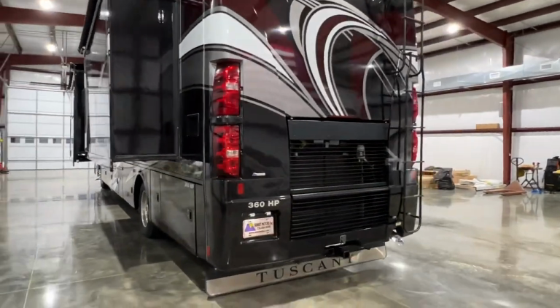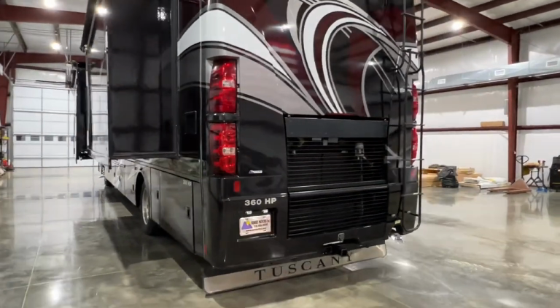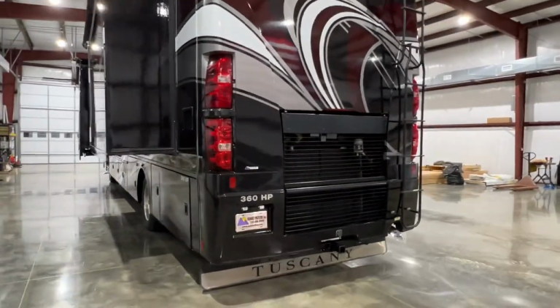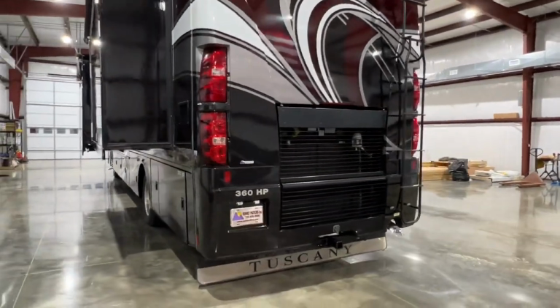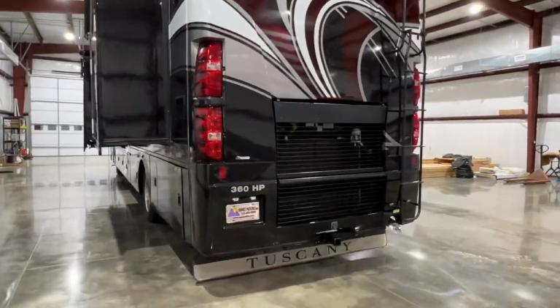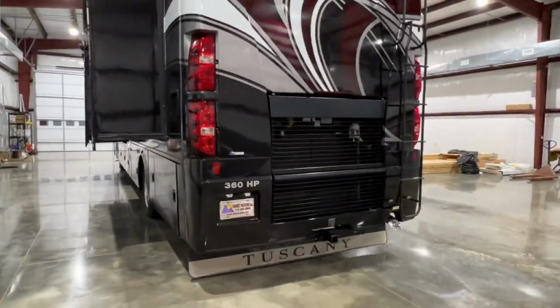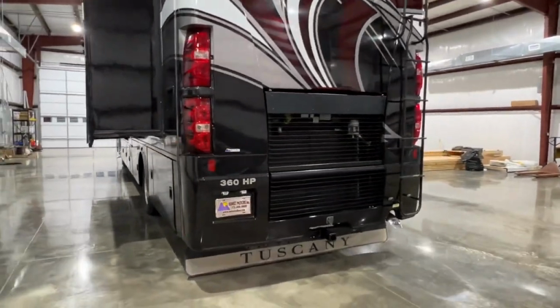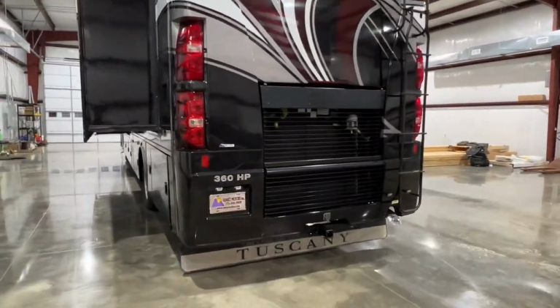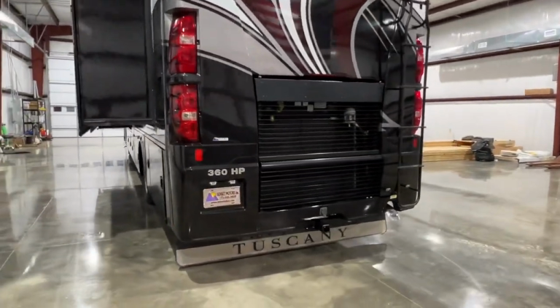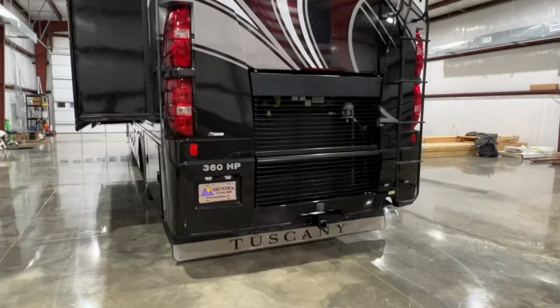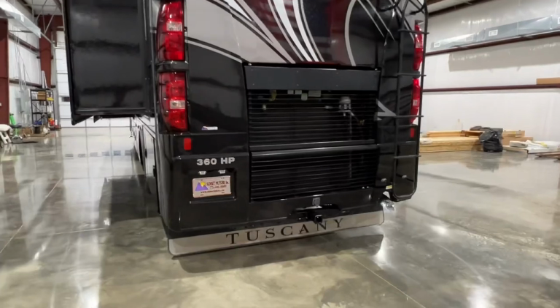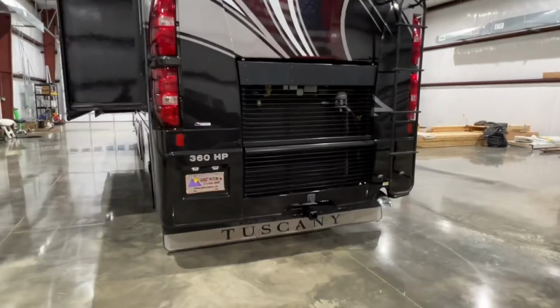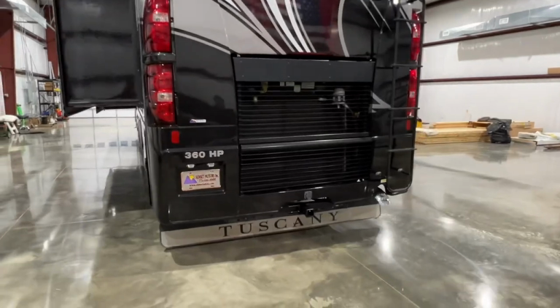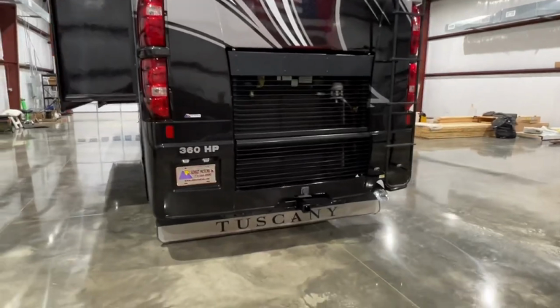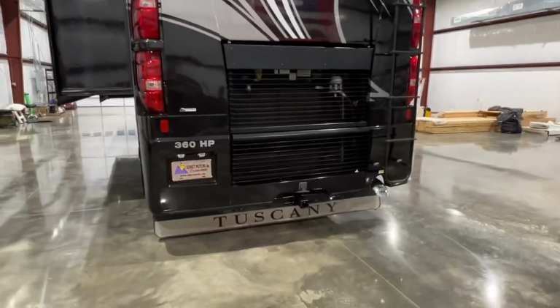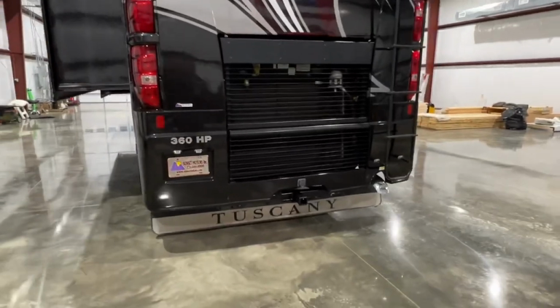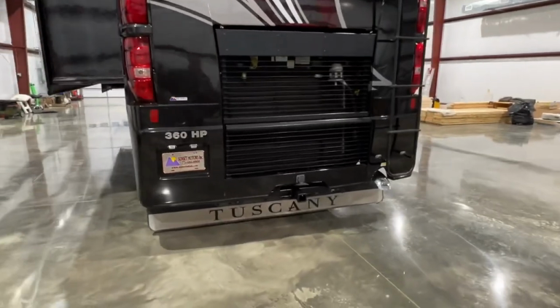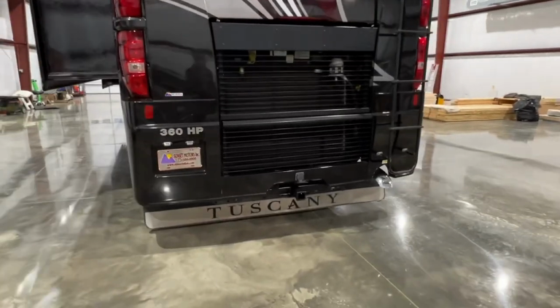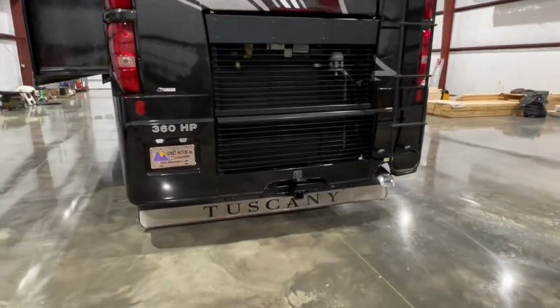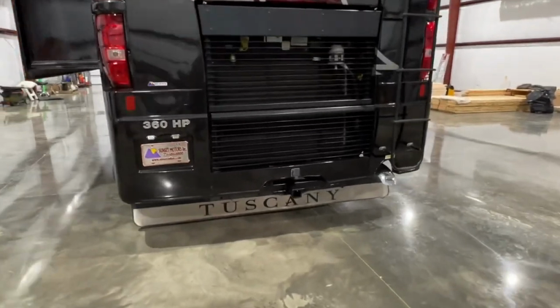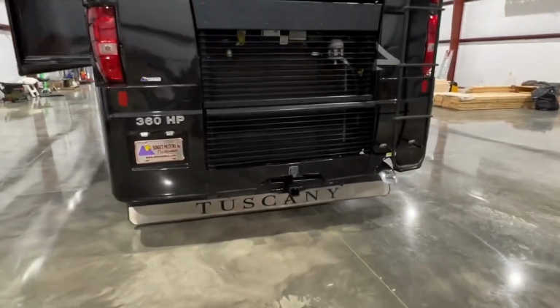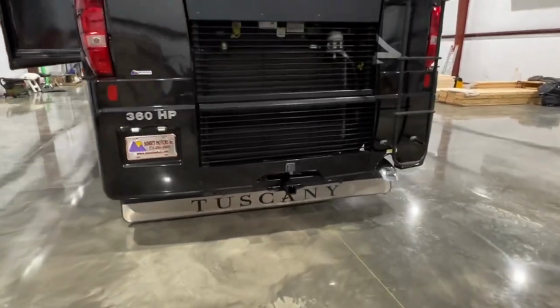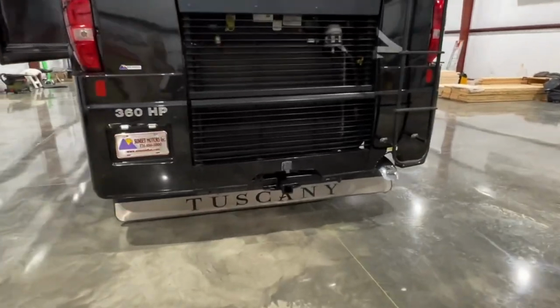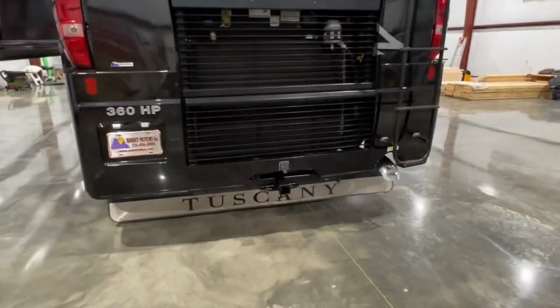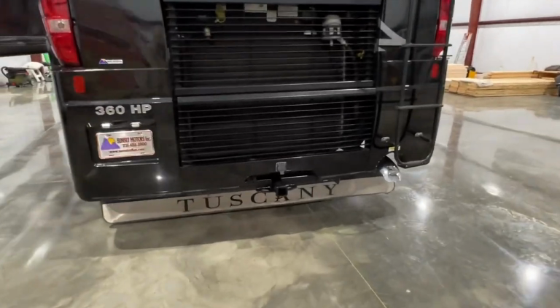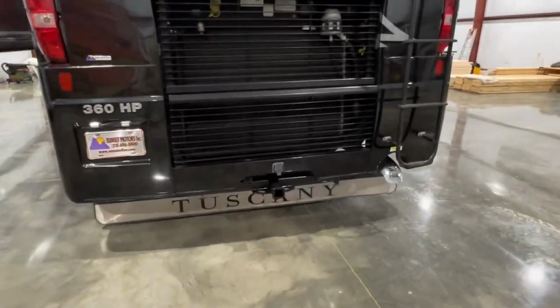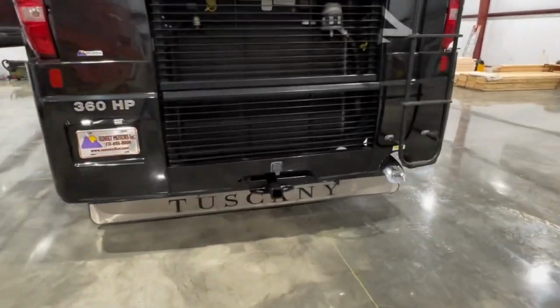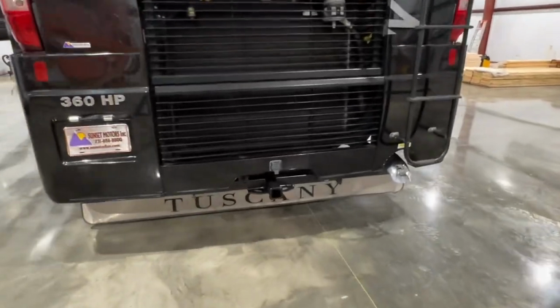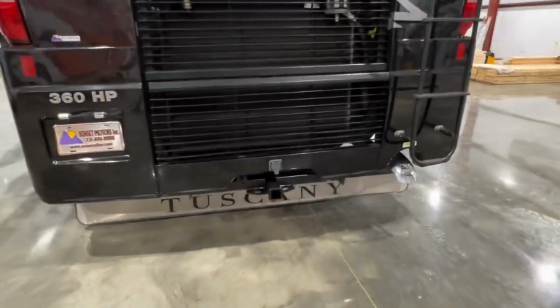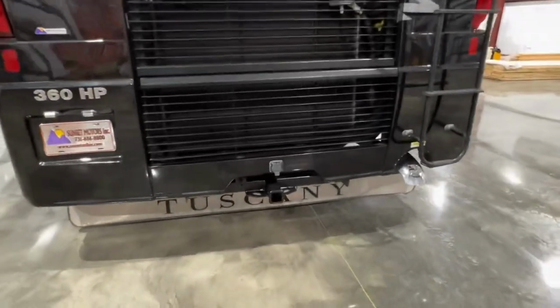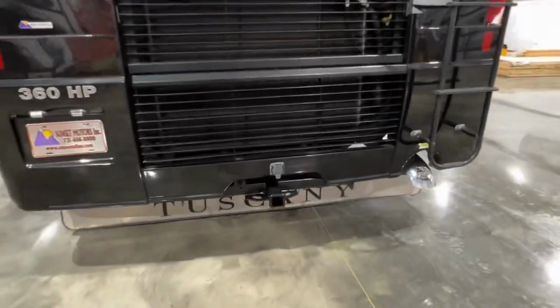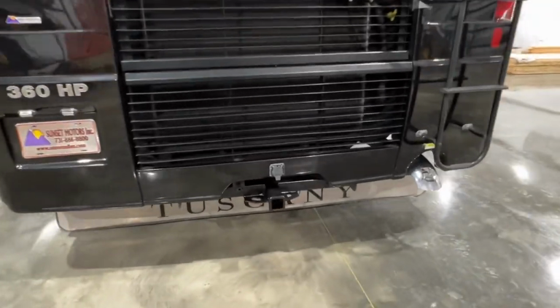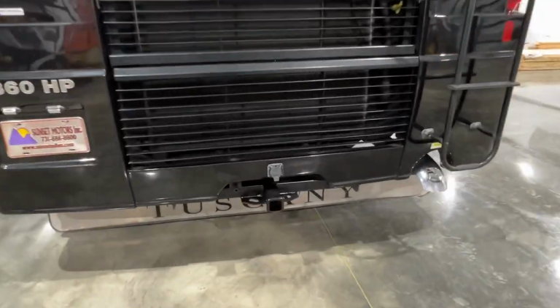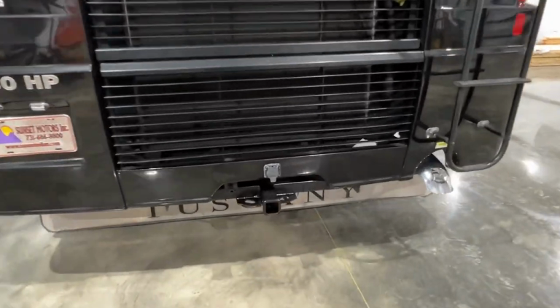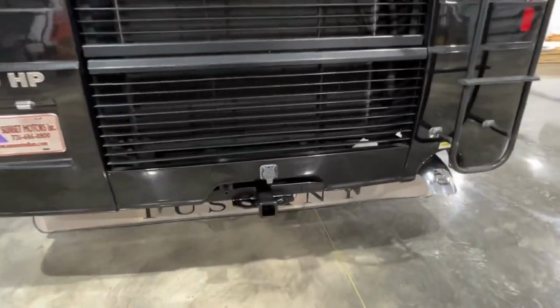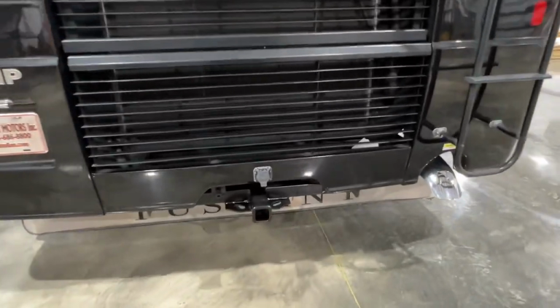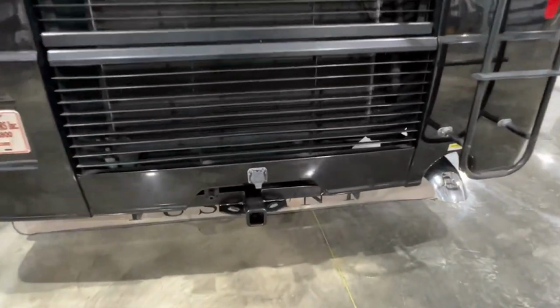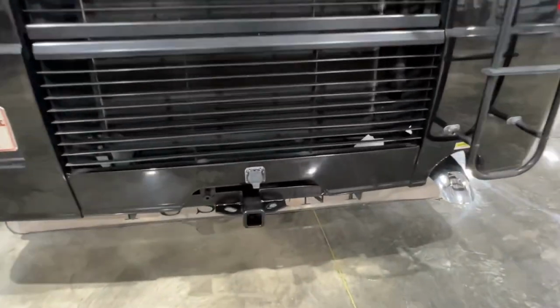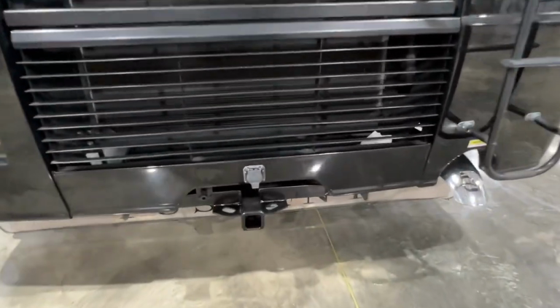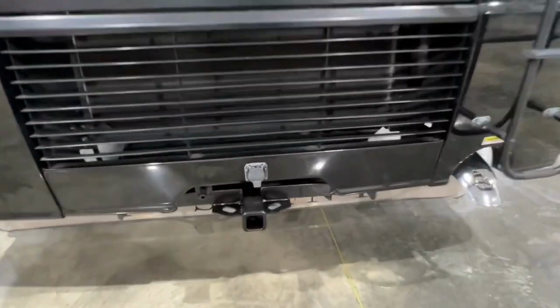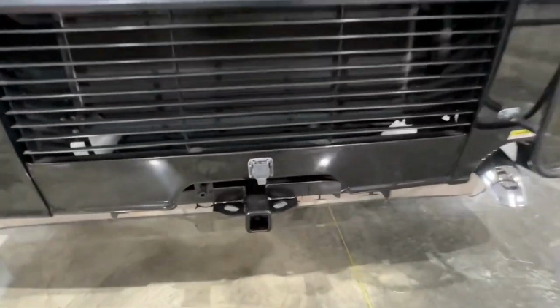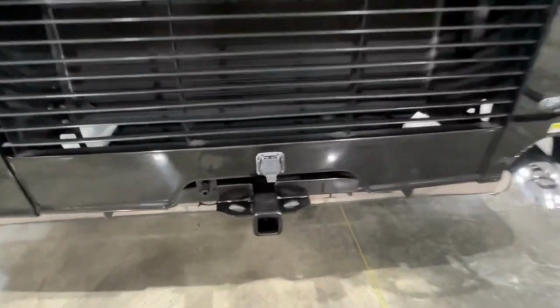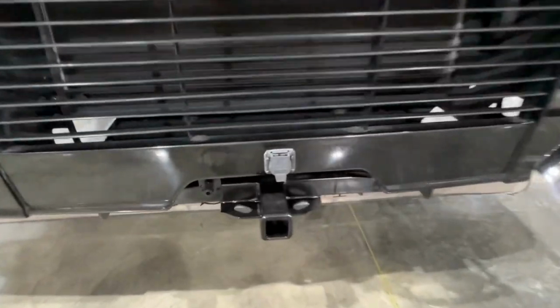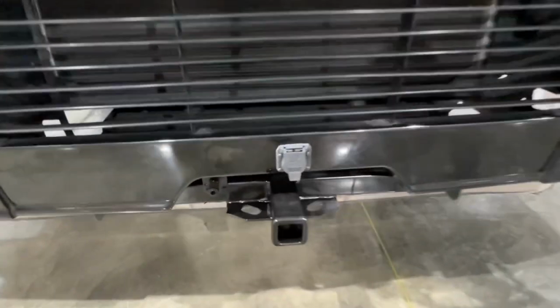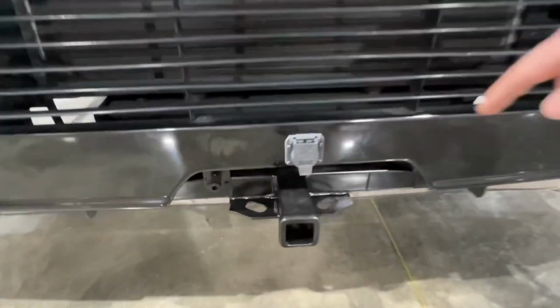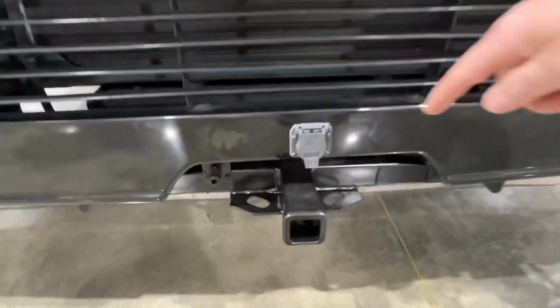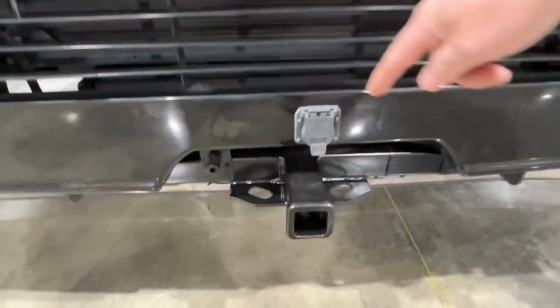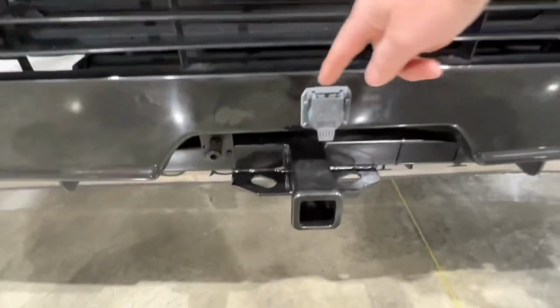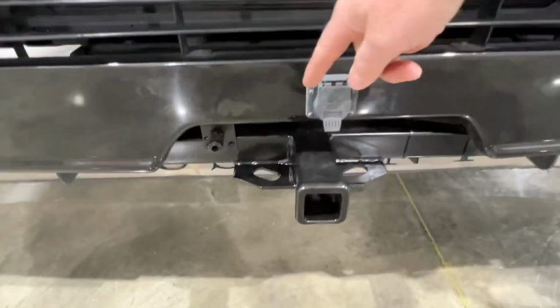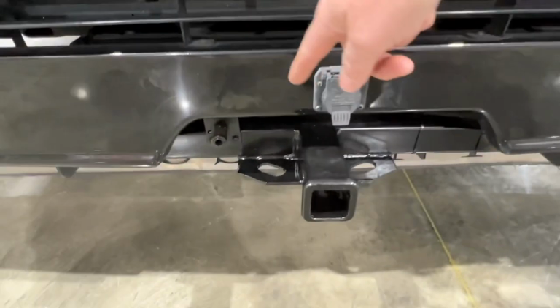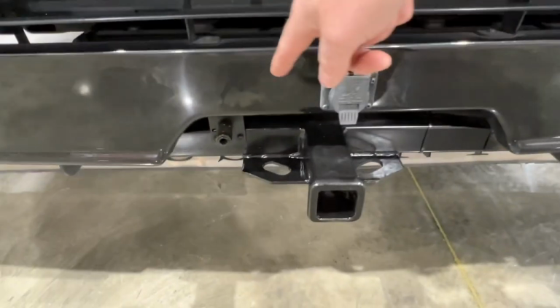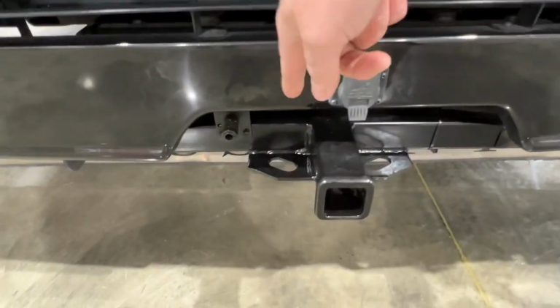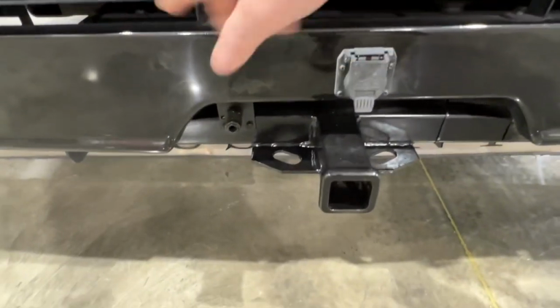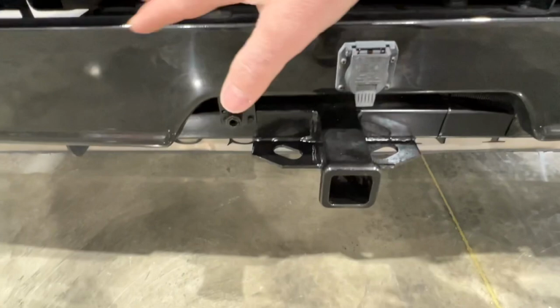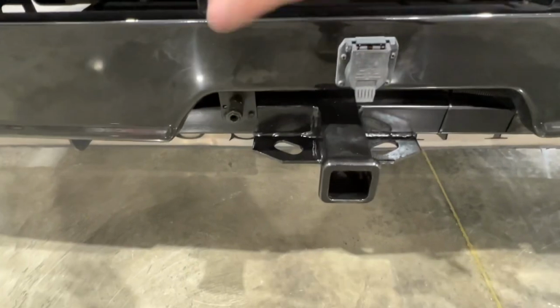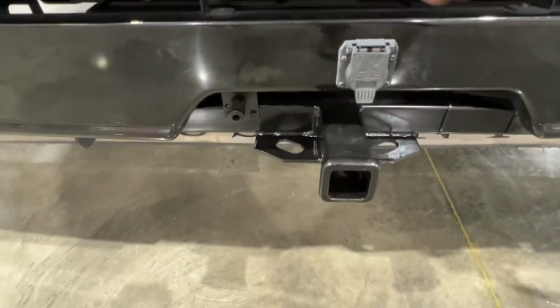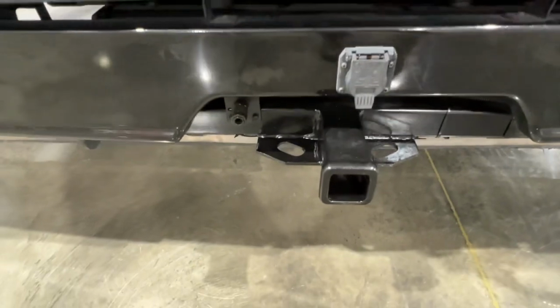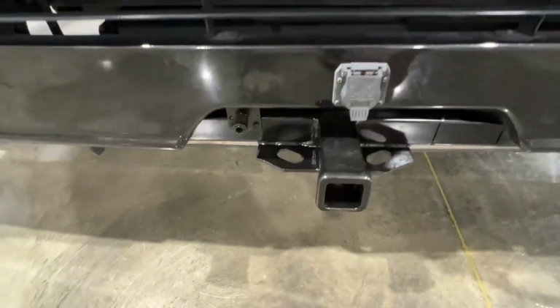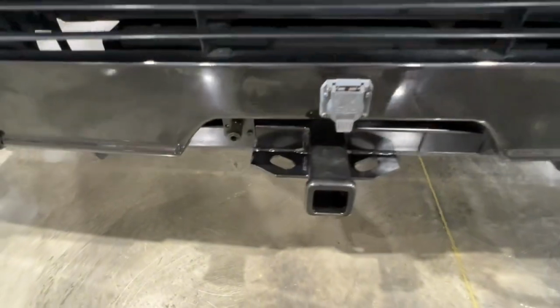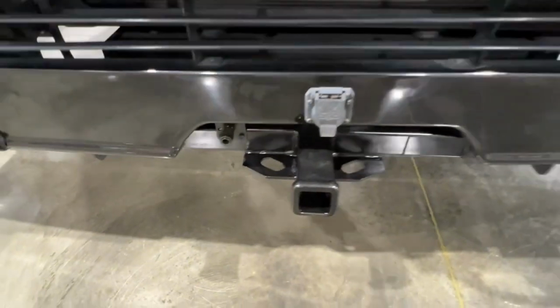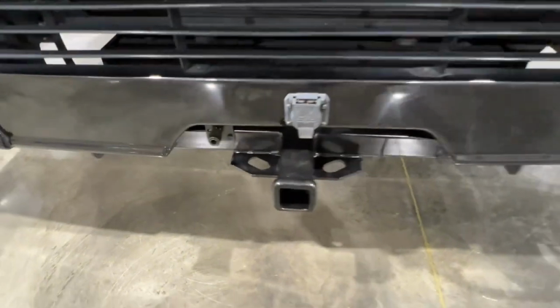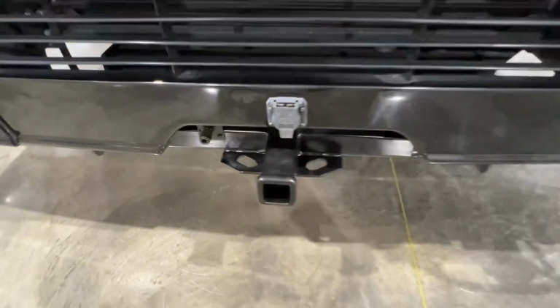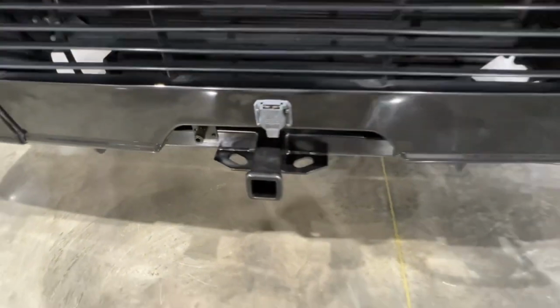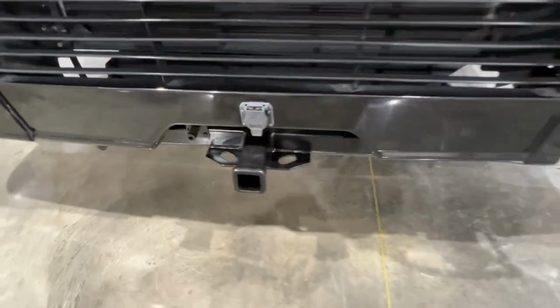It does have a 10,000 pound towing package, with the optional air hookup for your air brakes, and that's already installed.